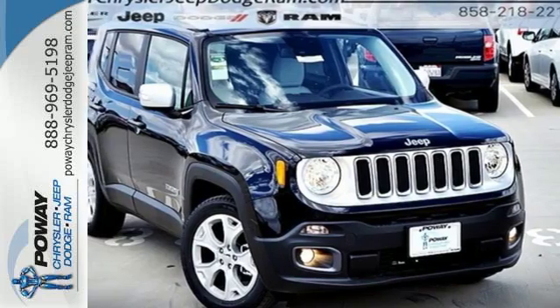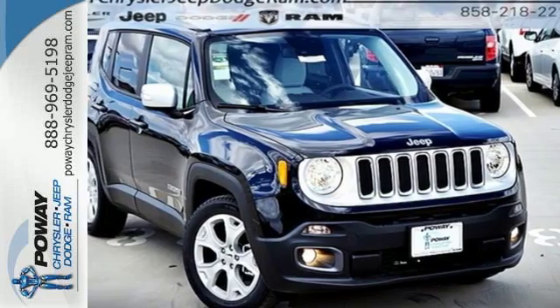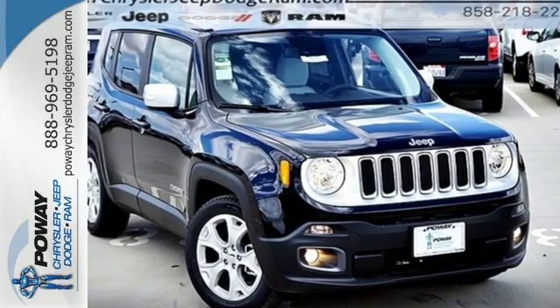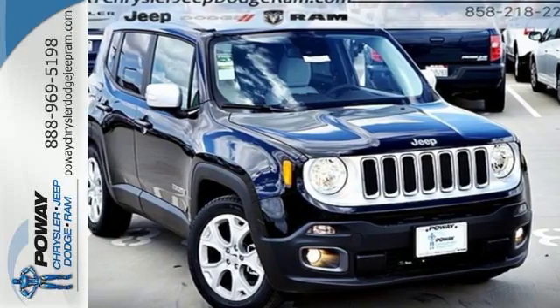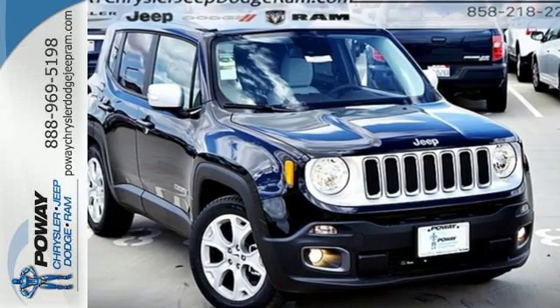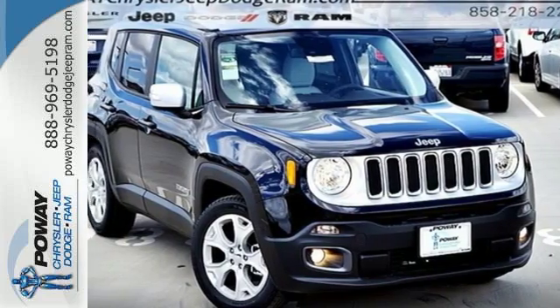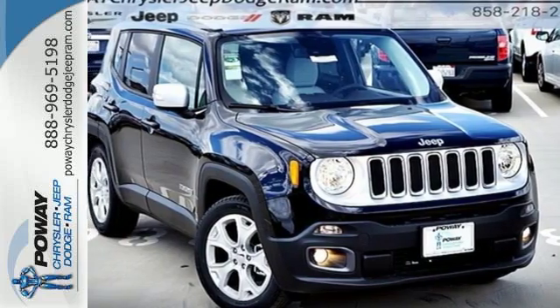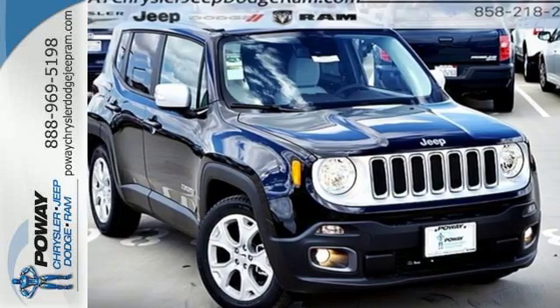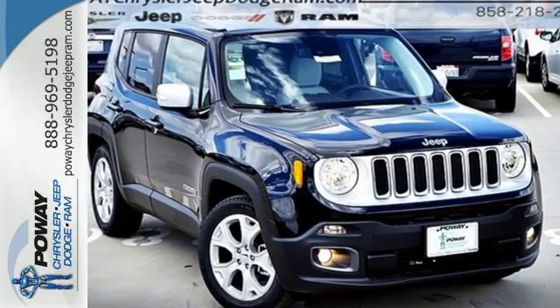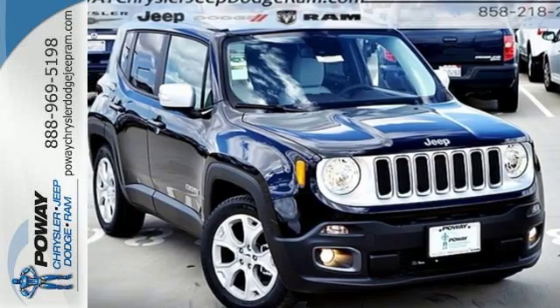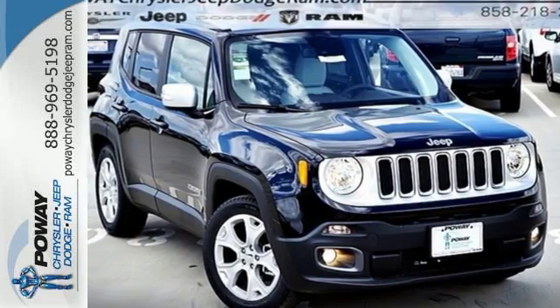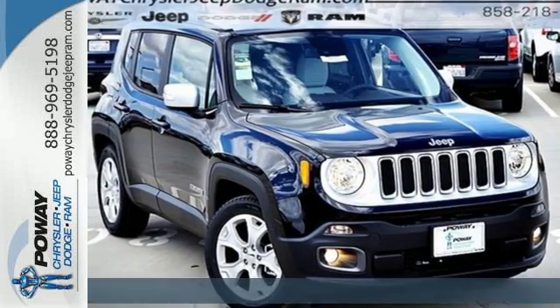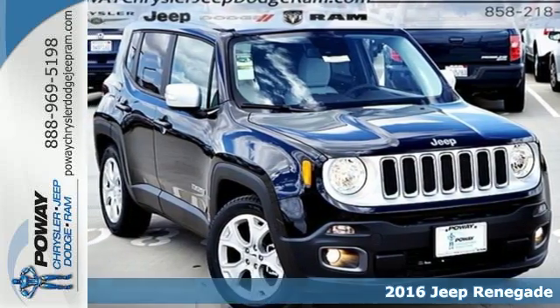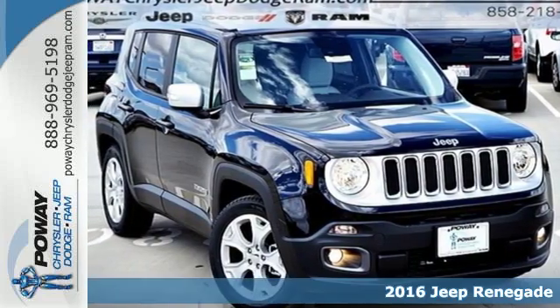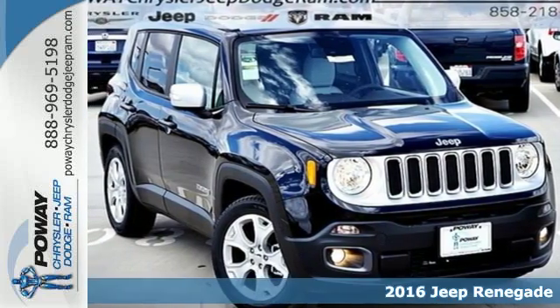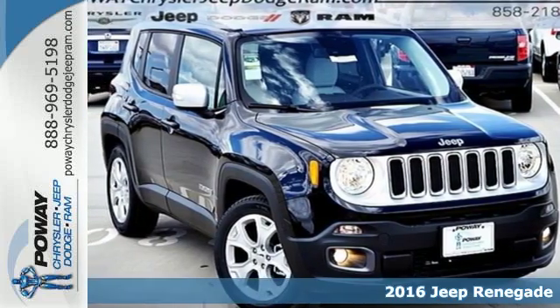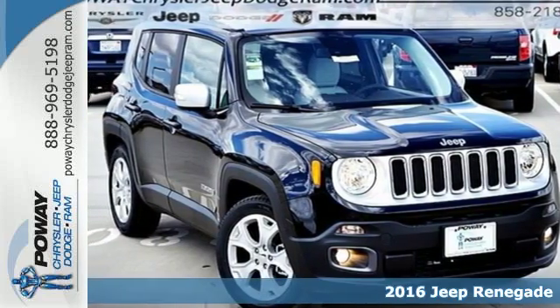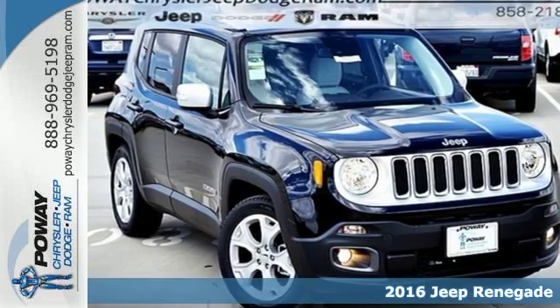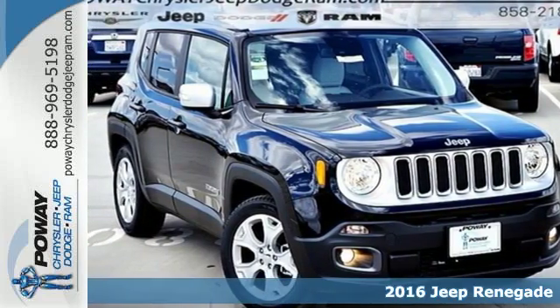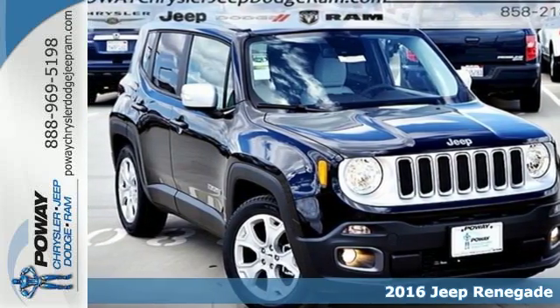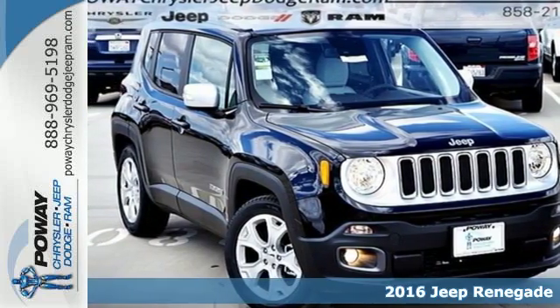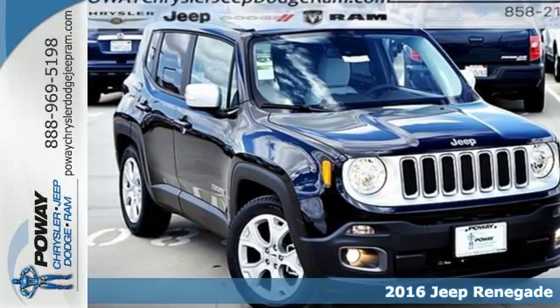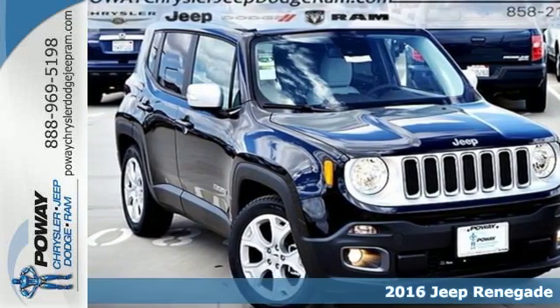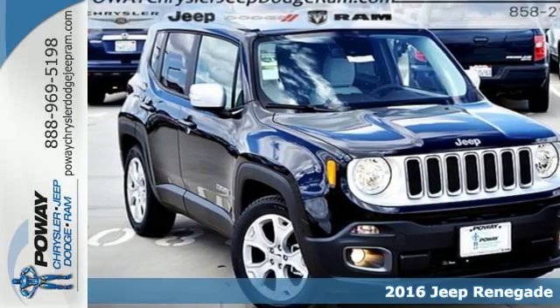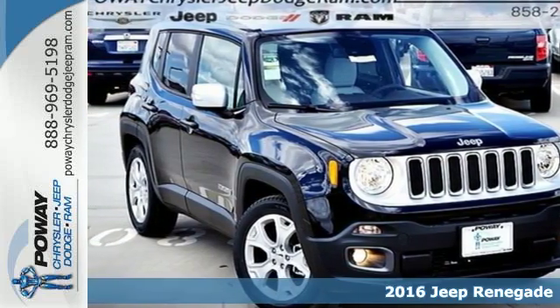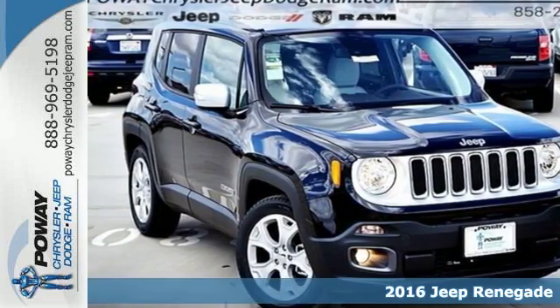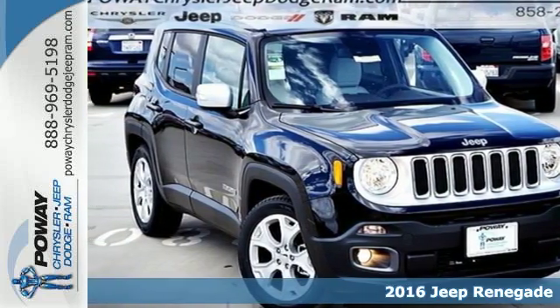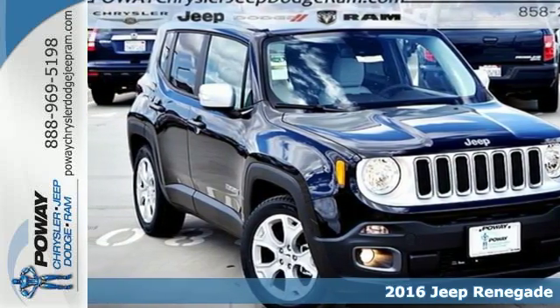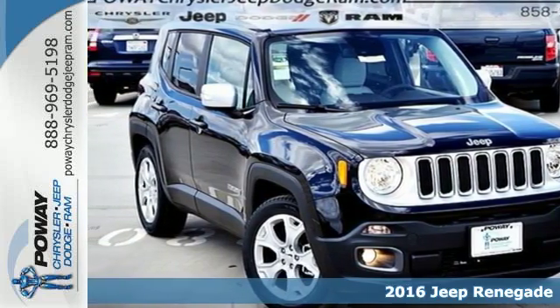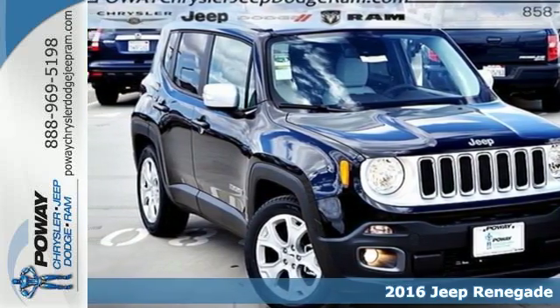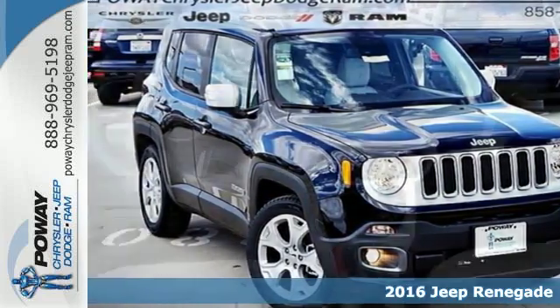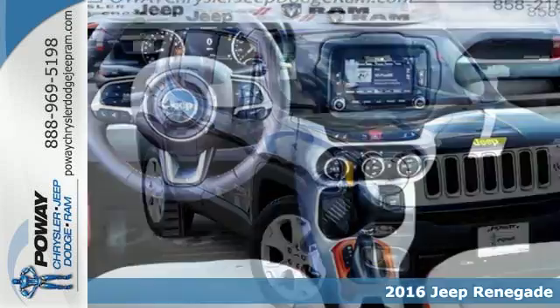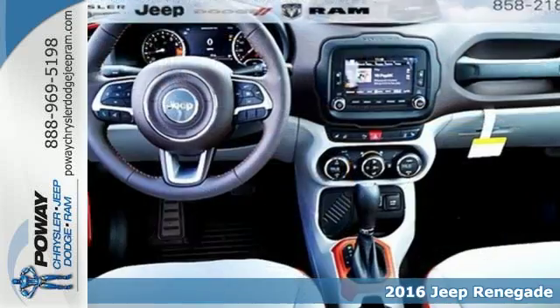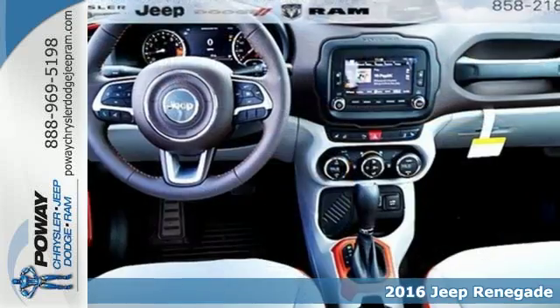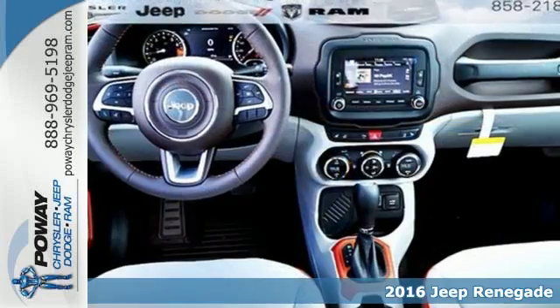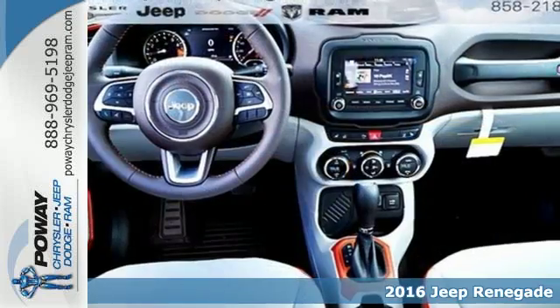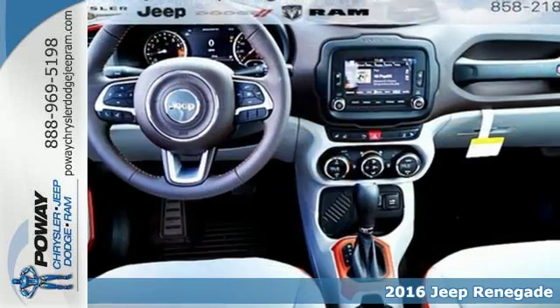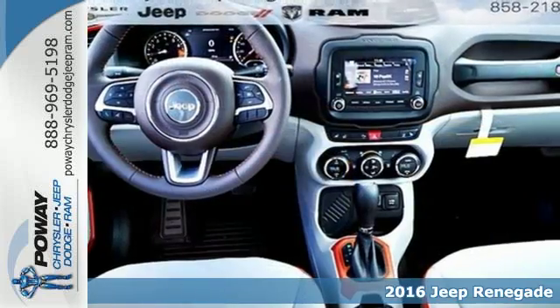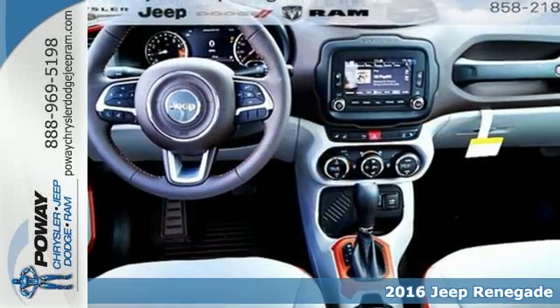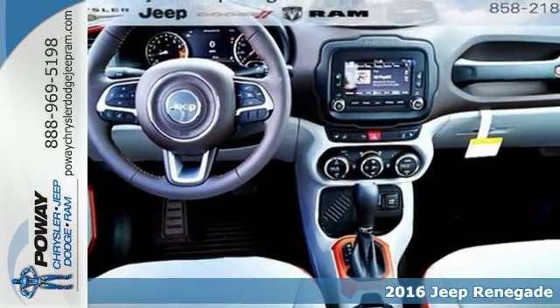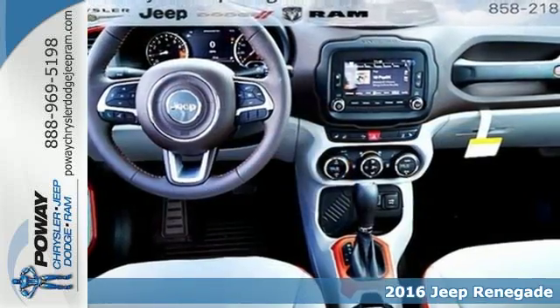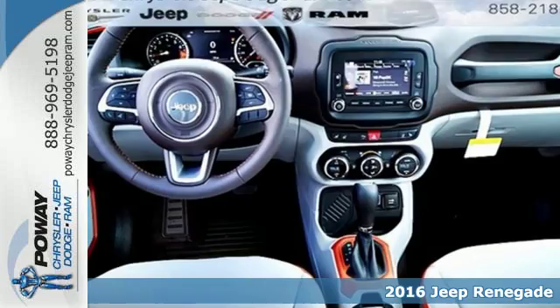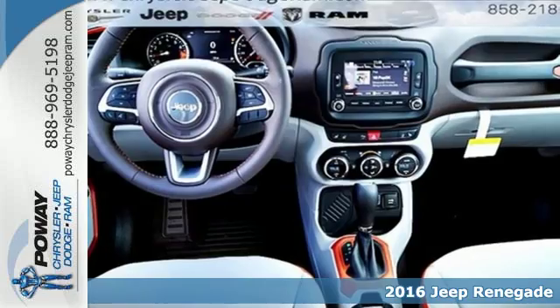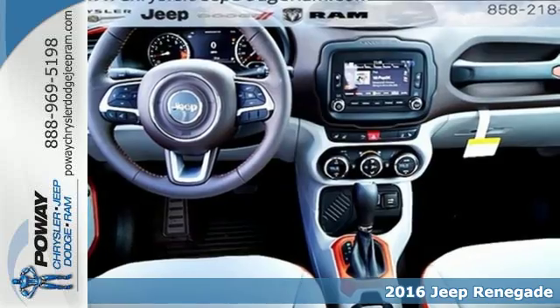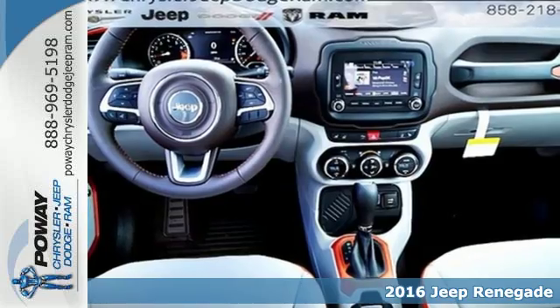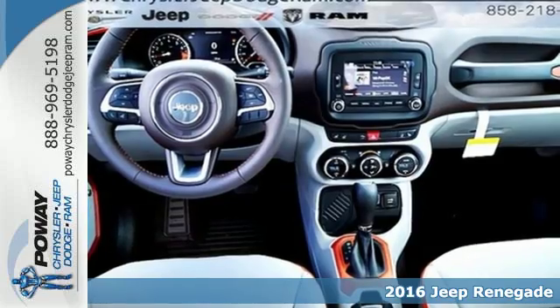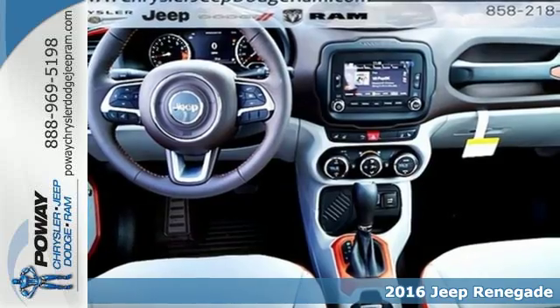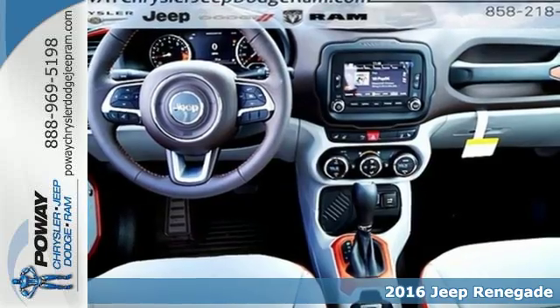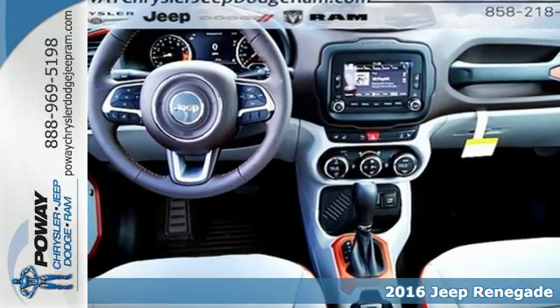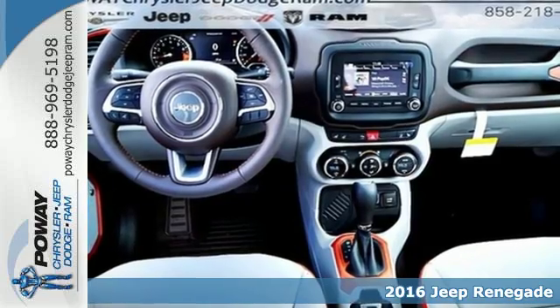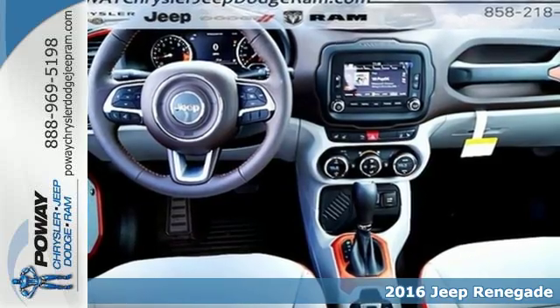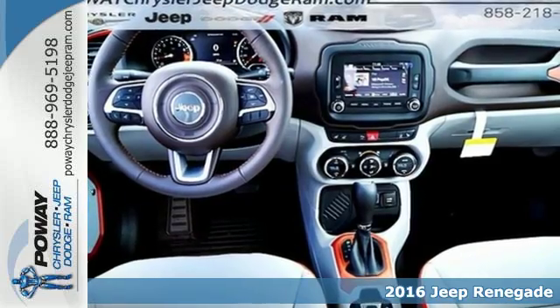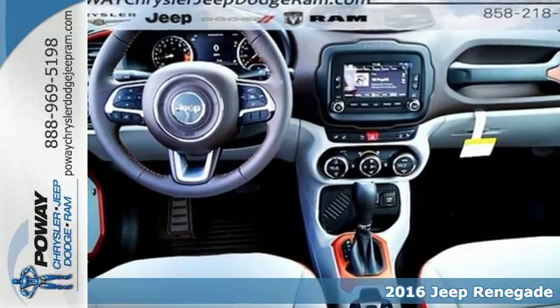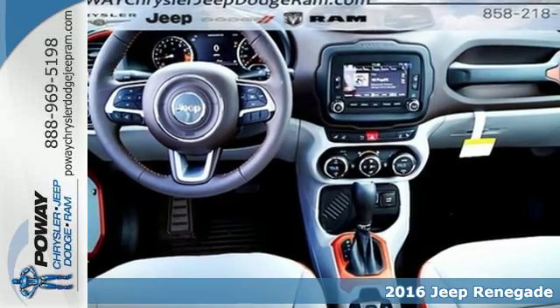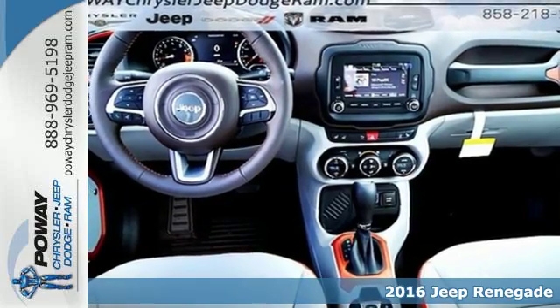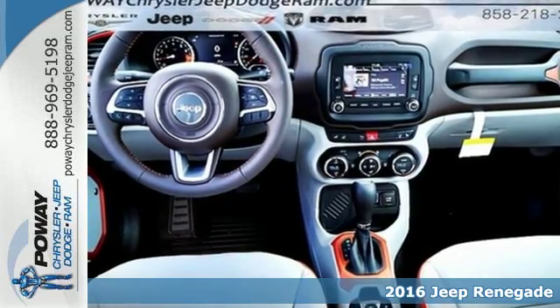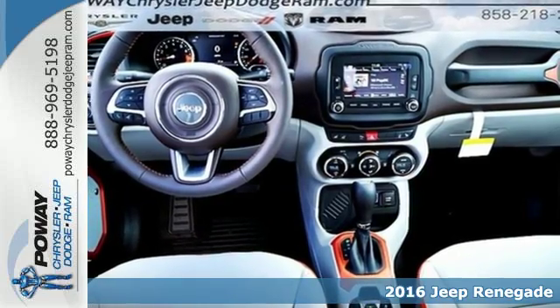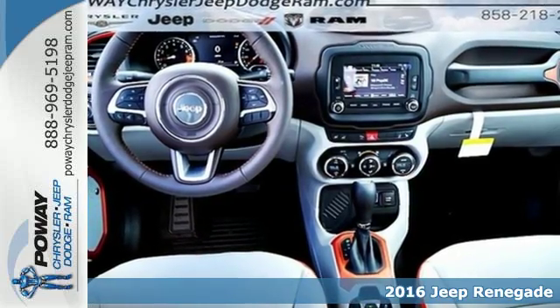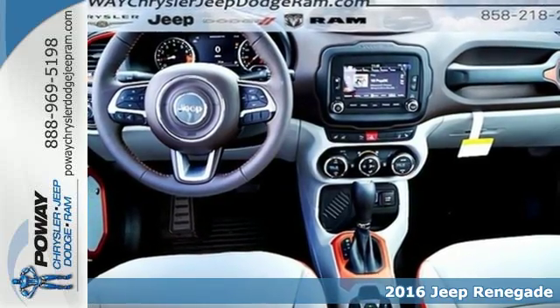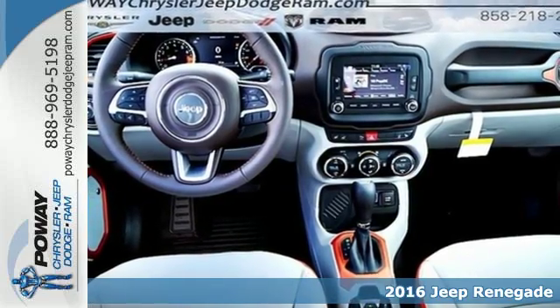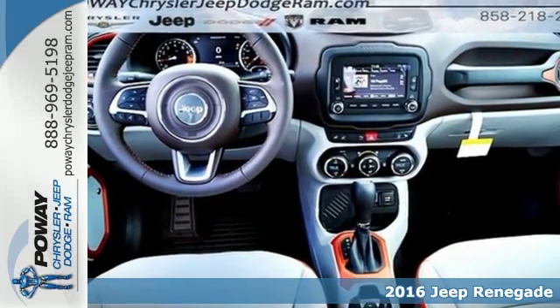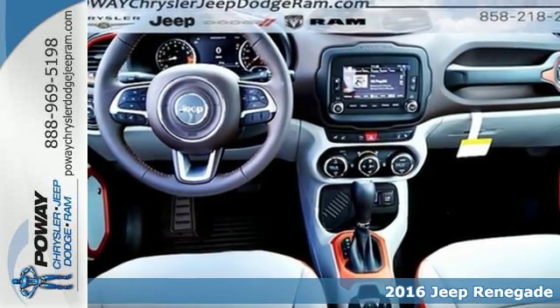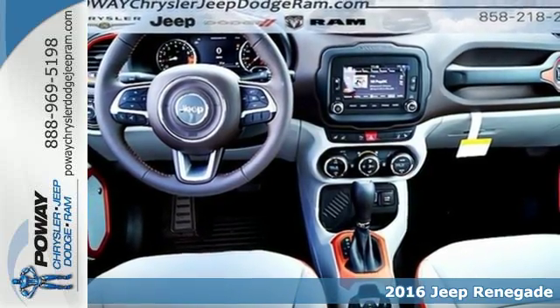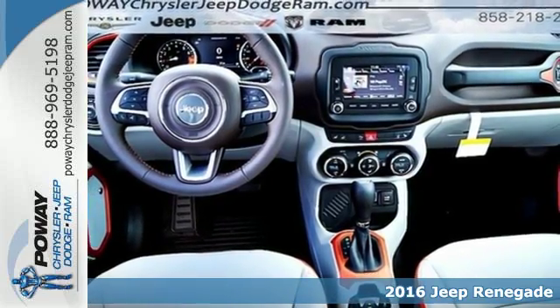It's a 2016 Jeep Renegade. This subcompact crossover has love for the city, but lives for the country.